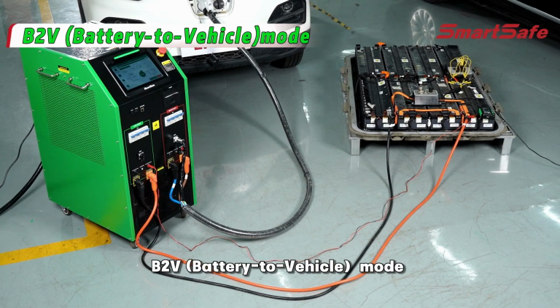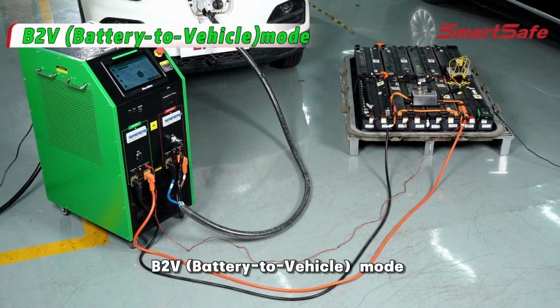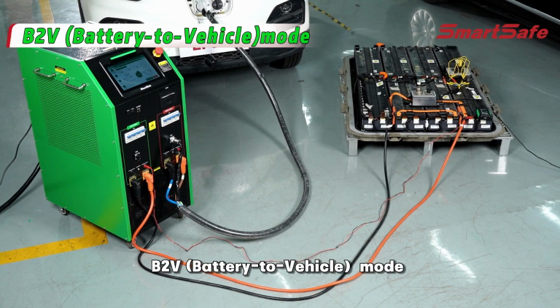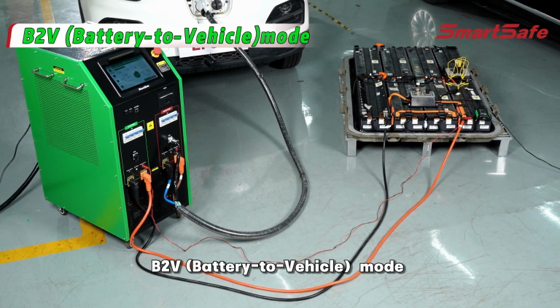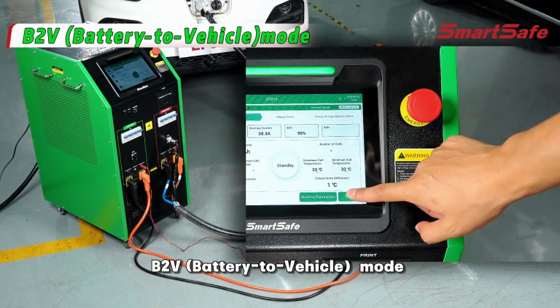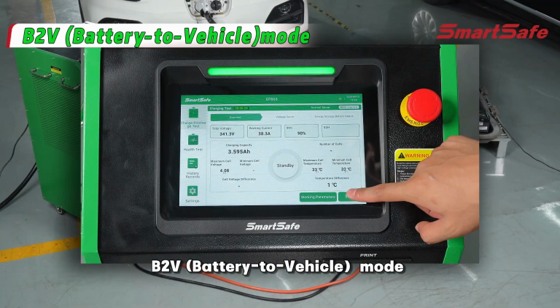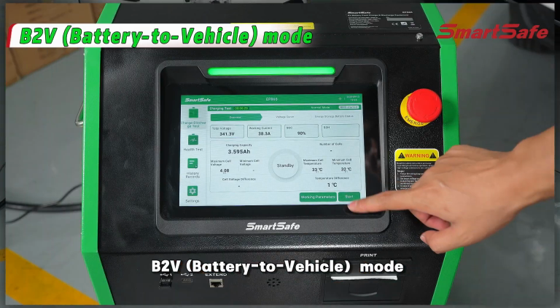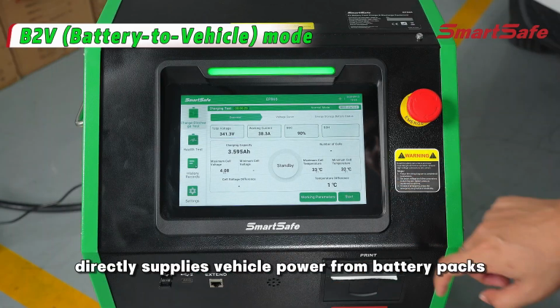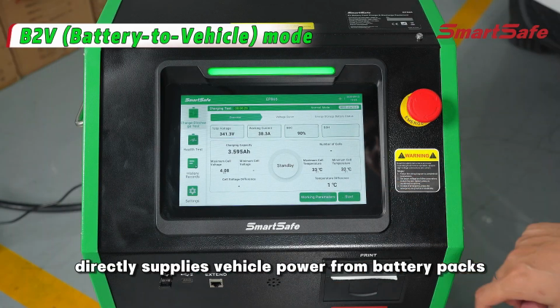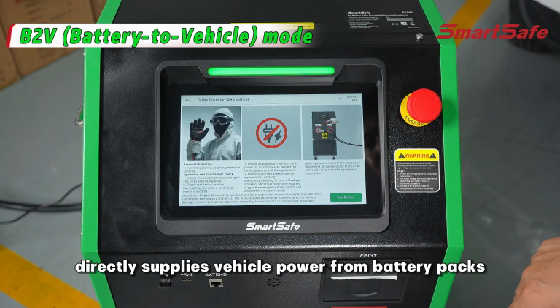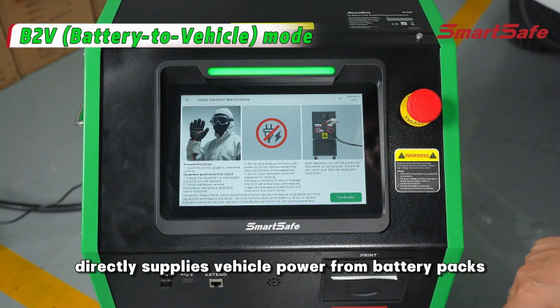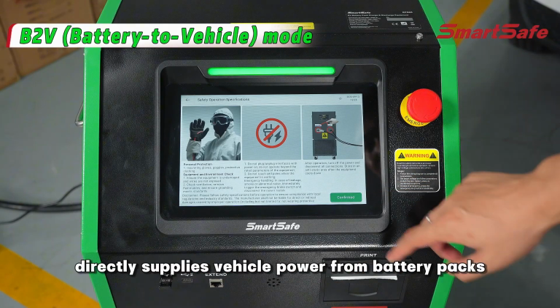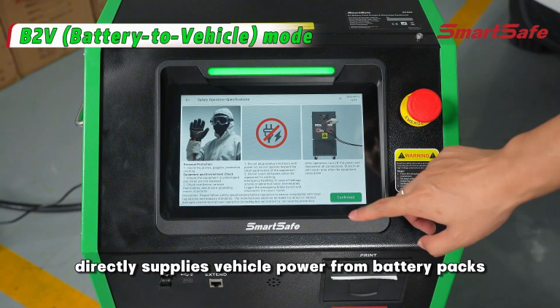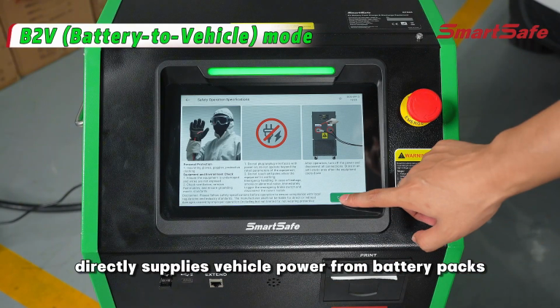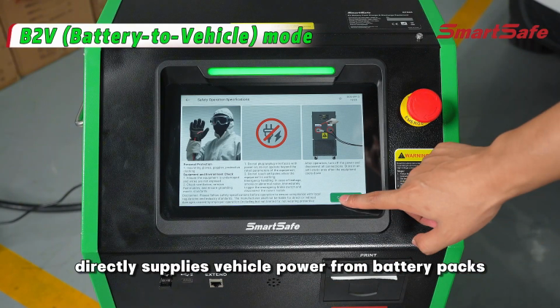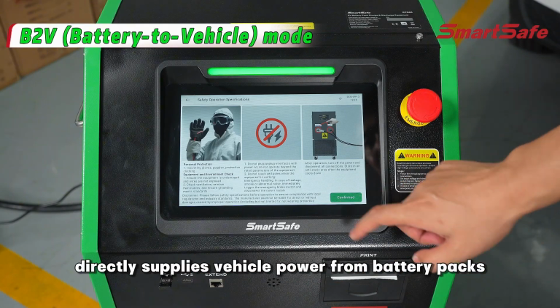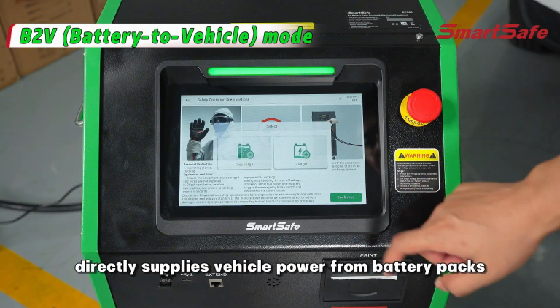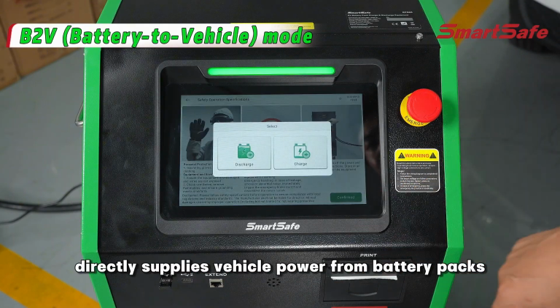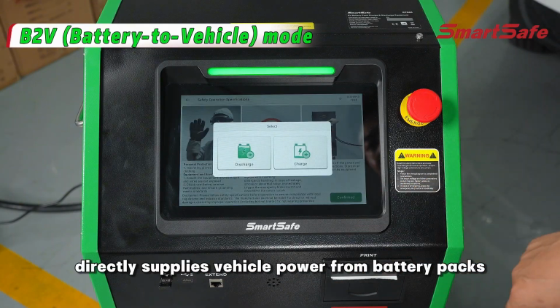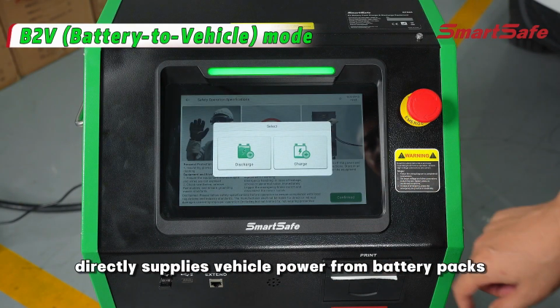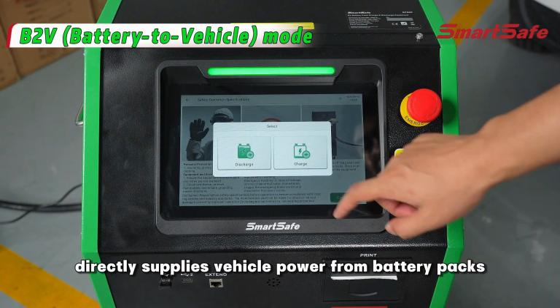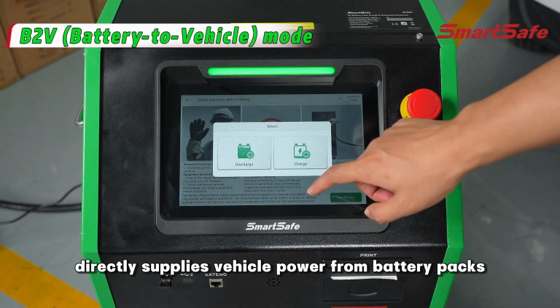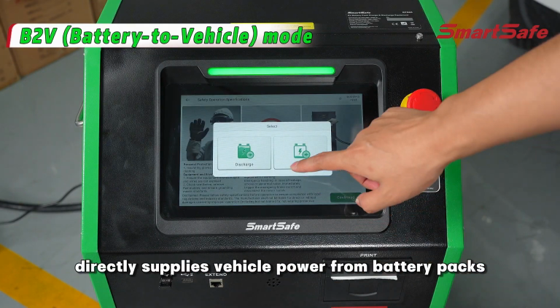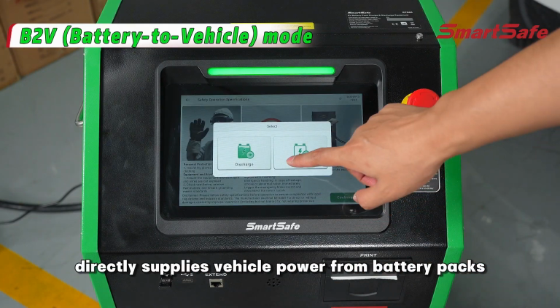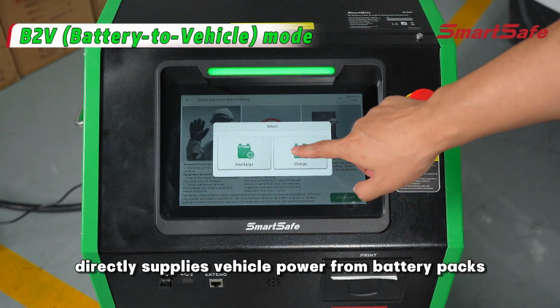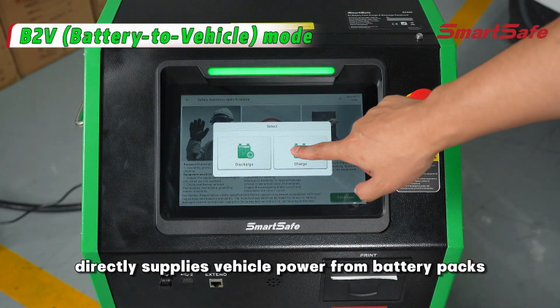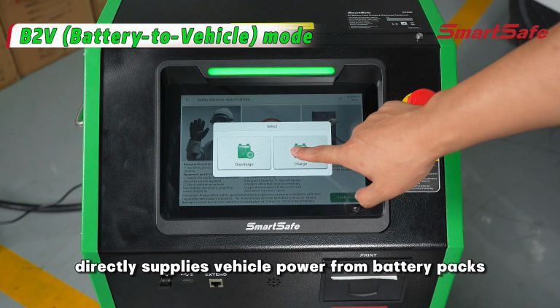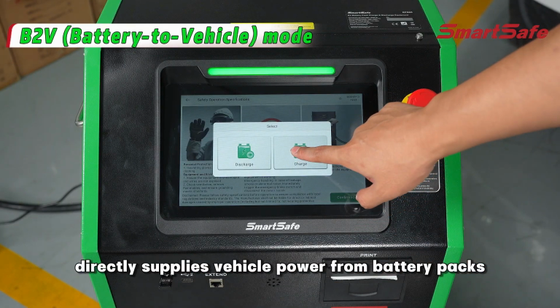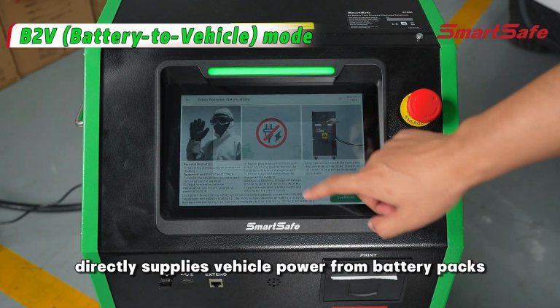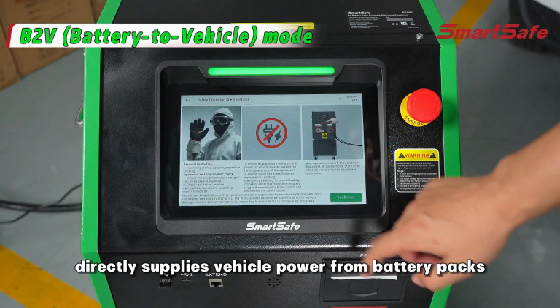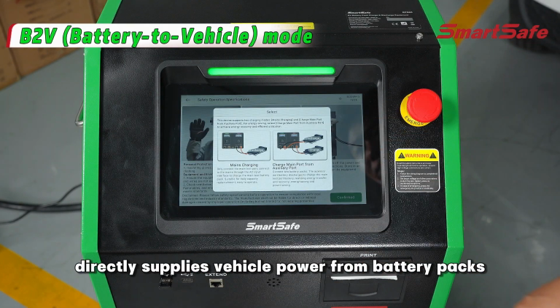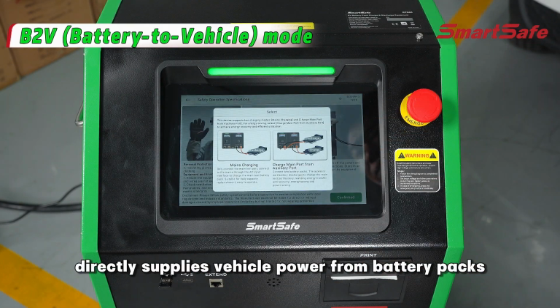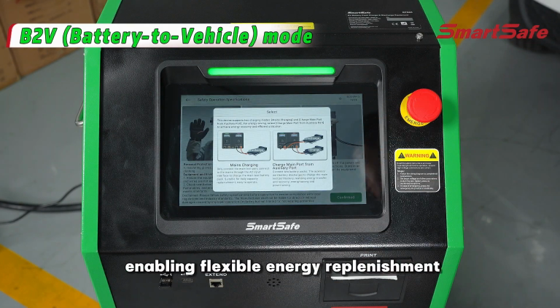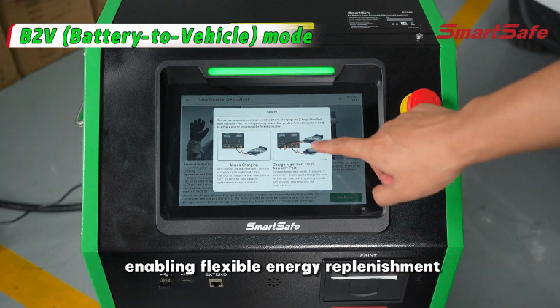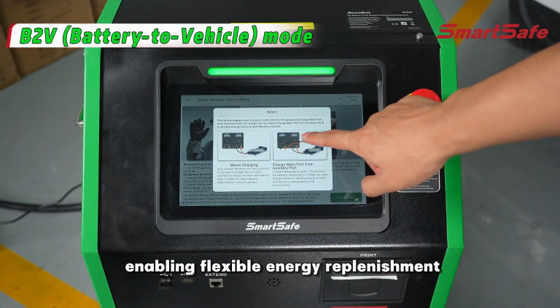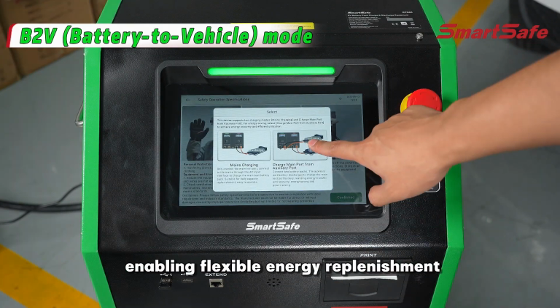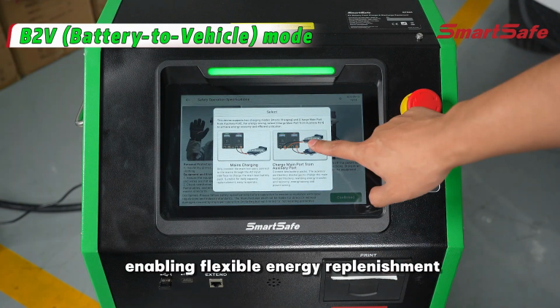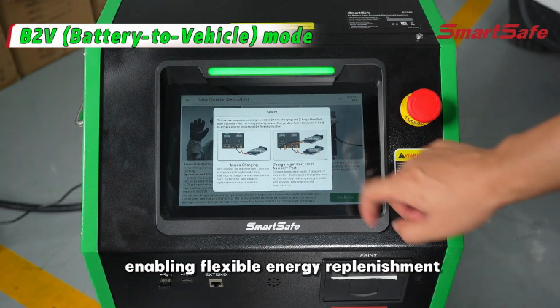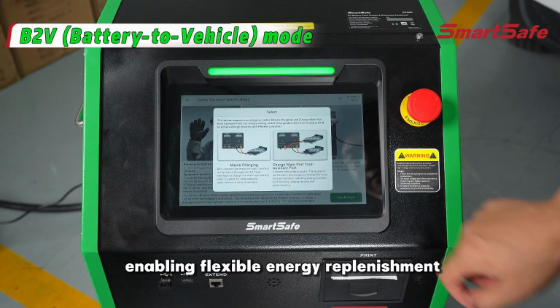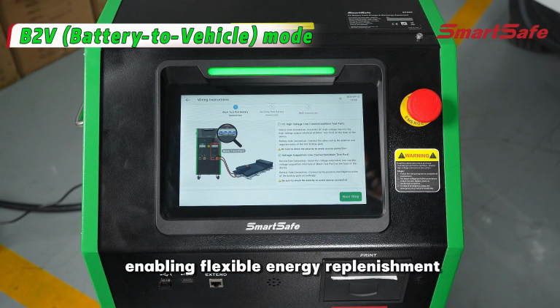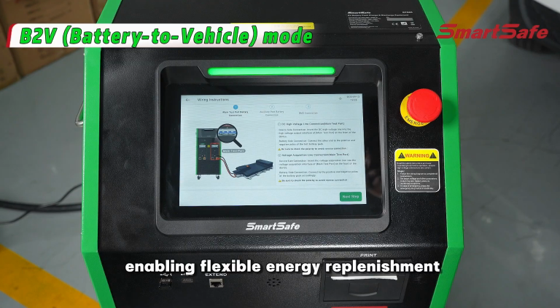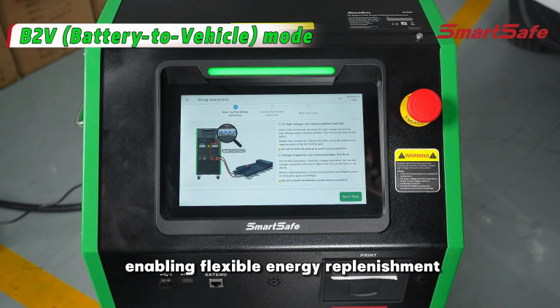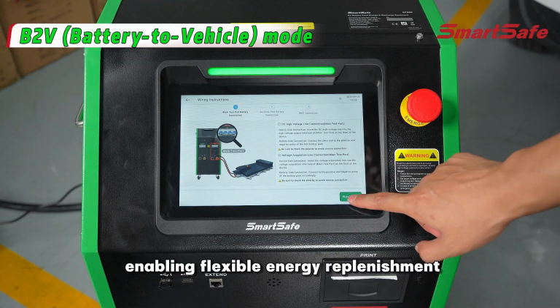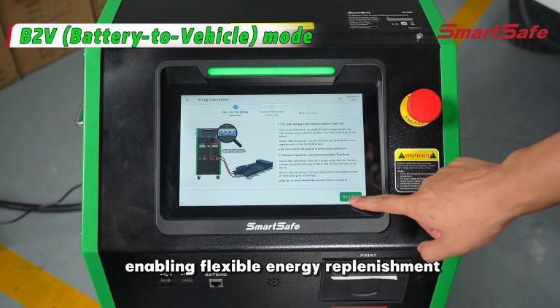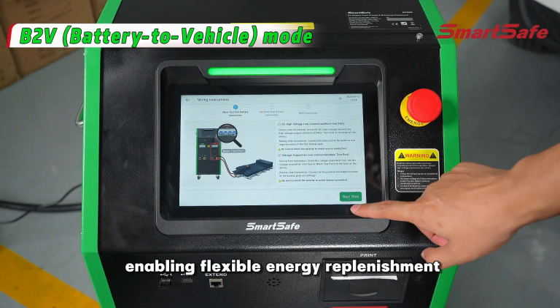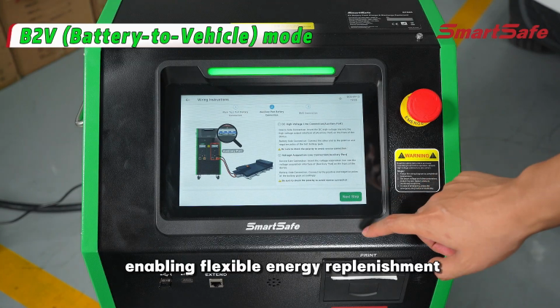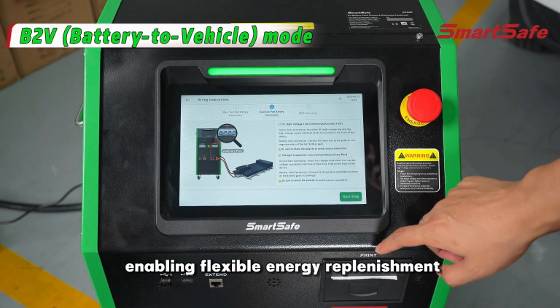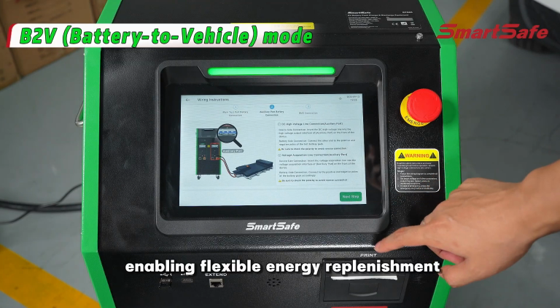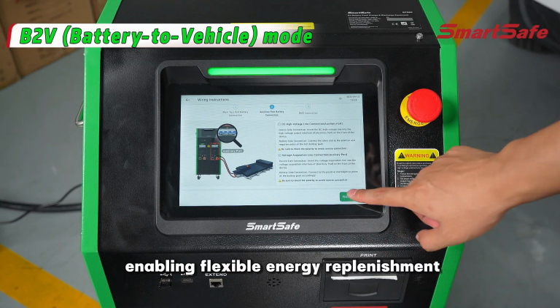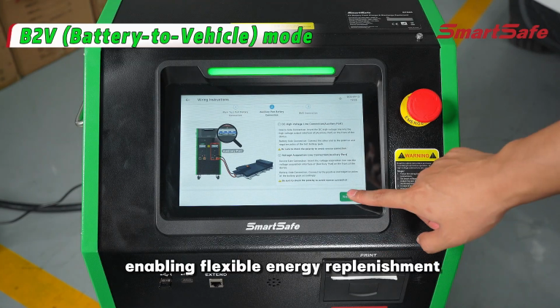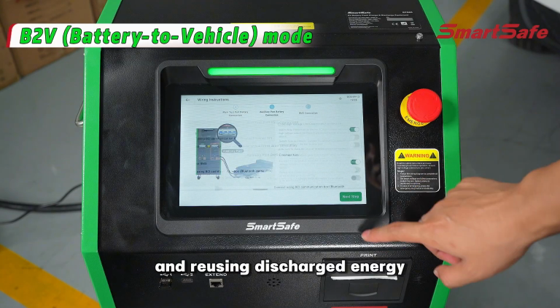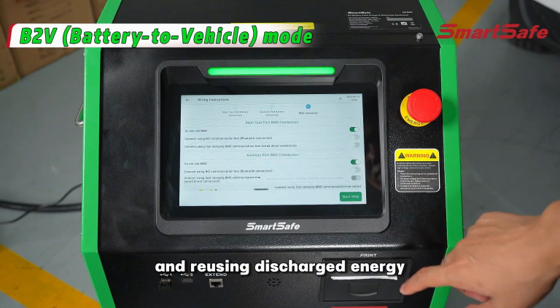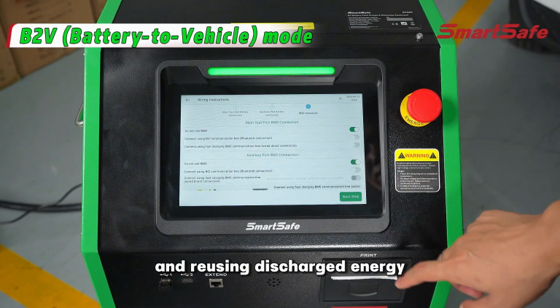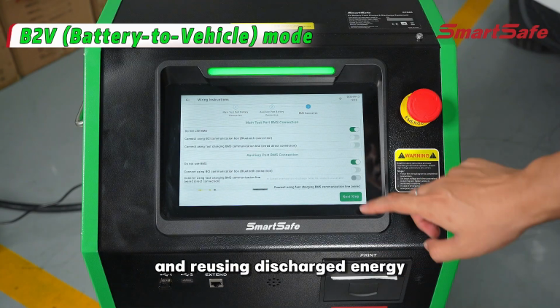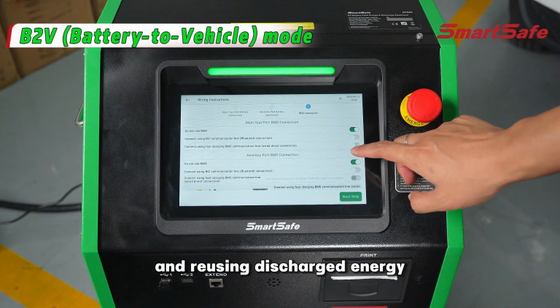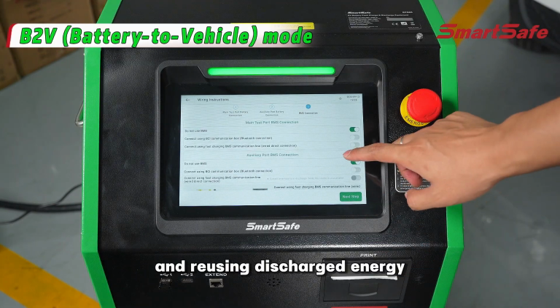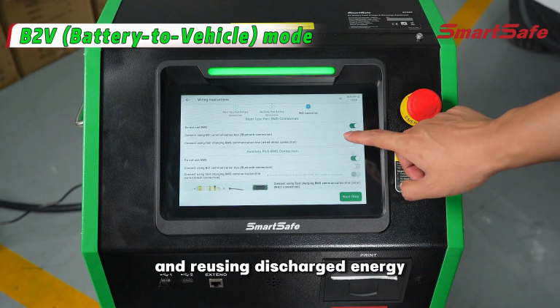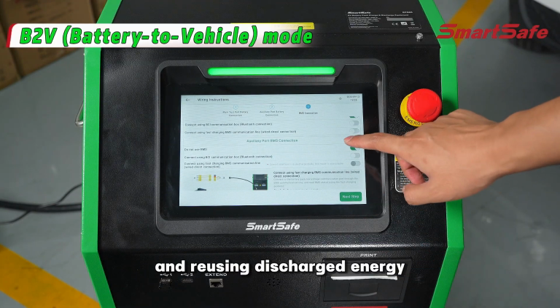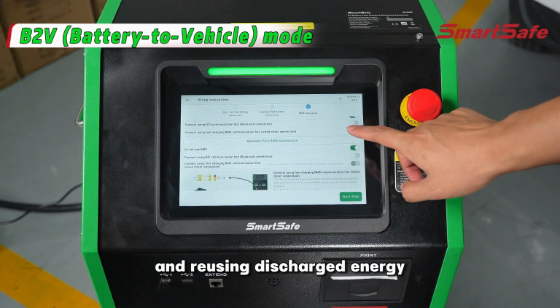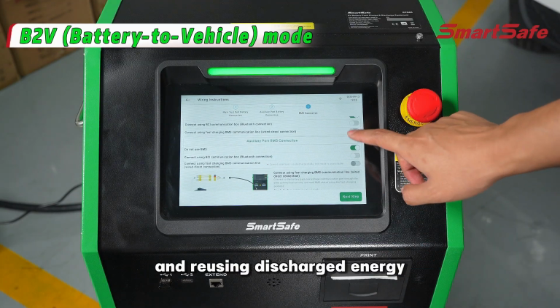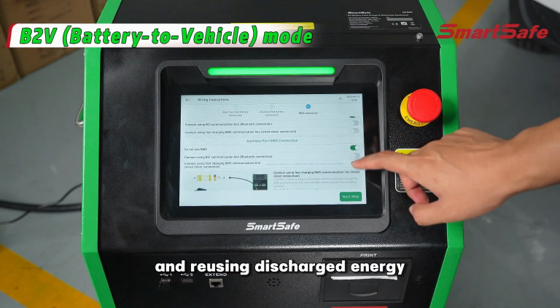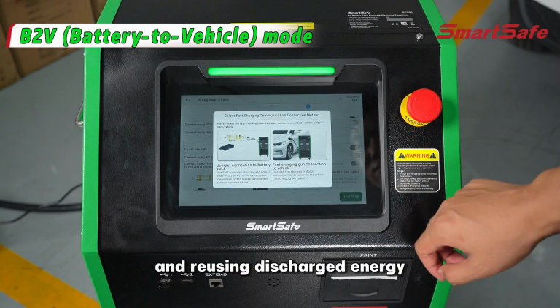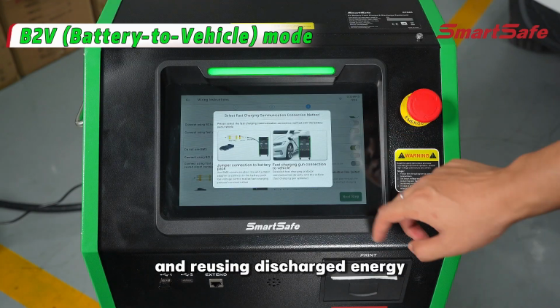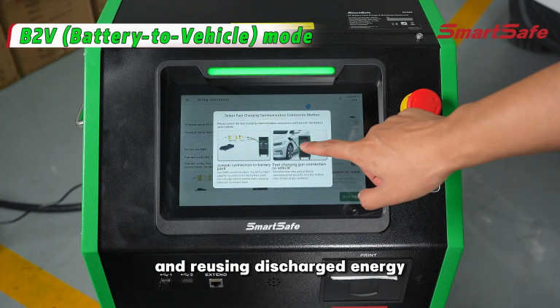Vehicle mode directly supplies vehicle power from battery packs, enabling flexible energy replenishment and reusing discharged energy.